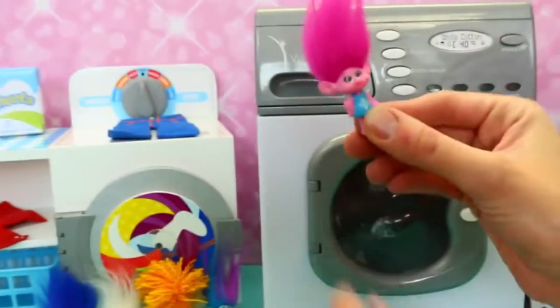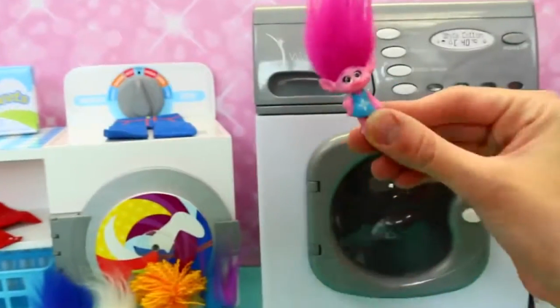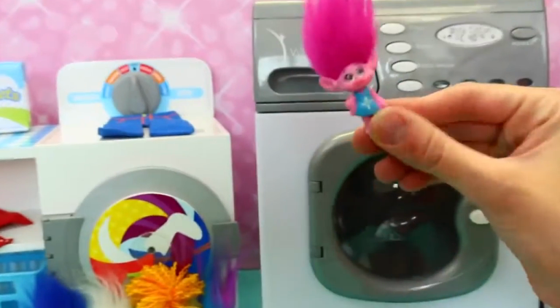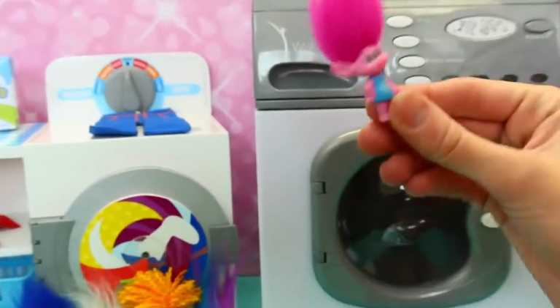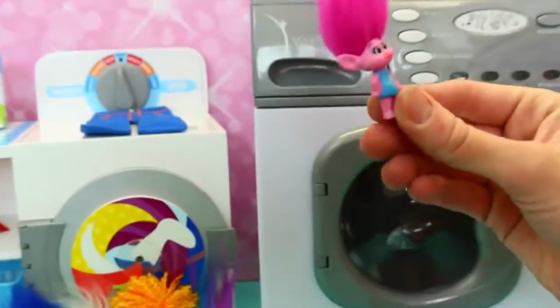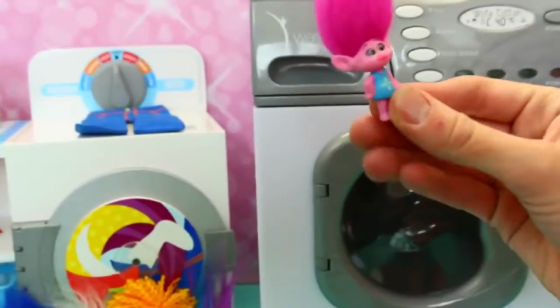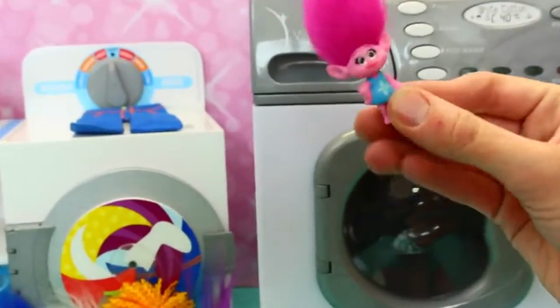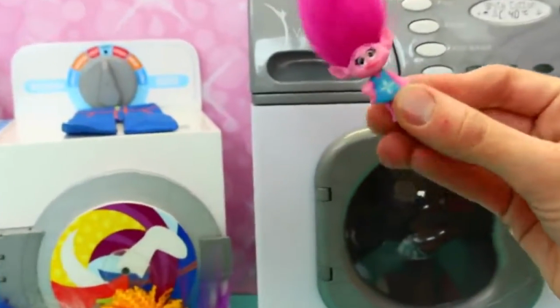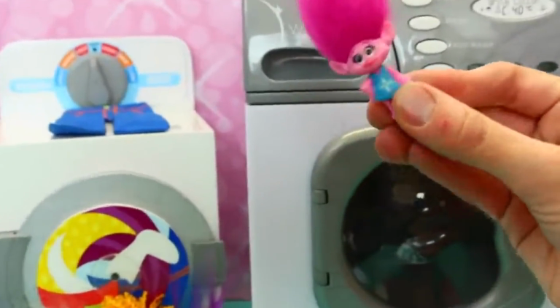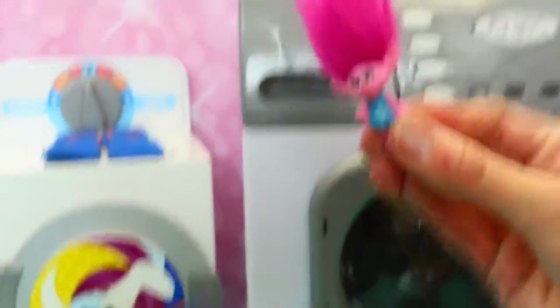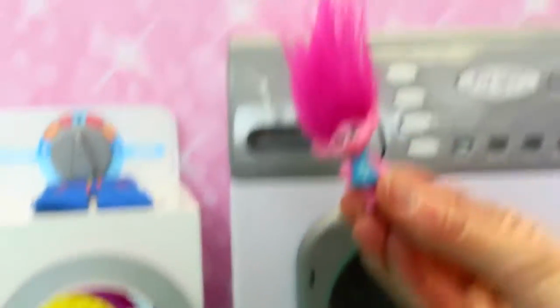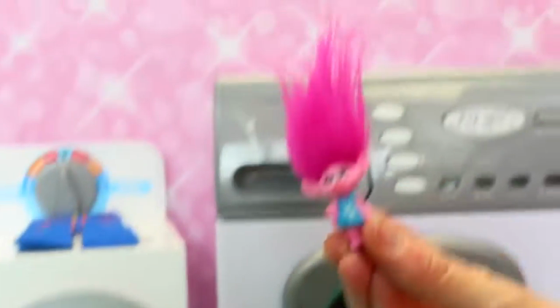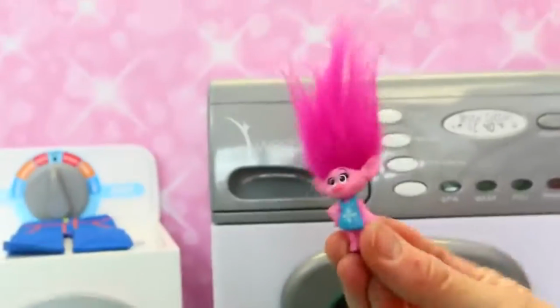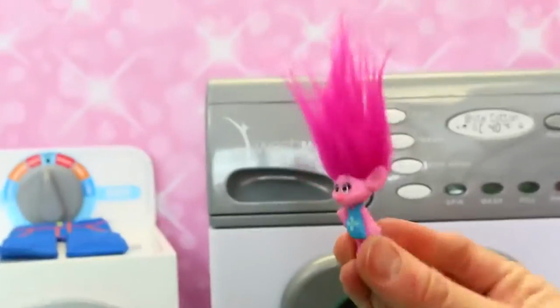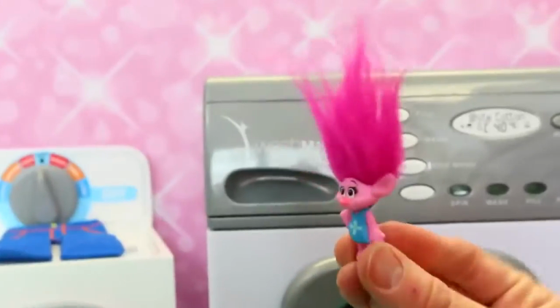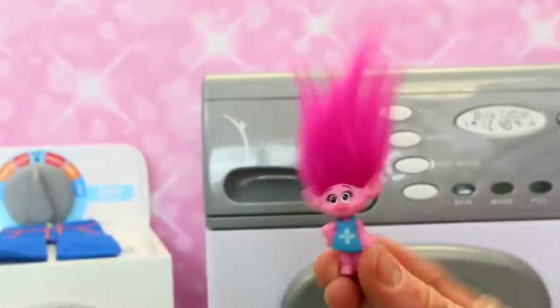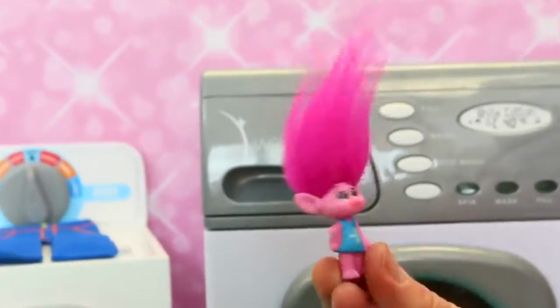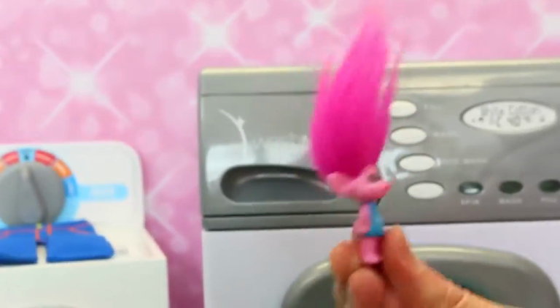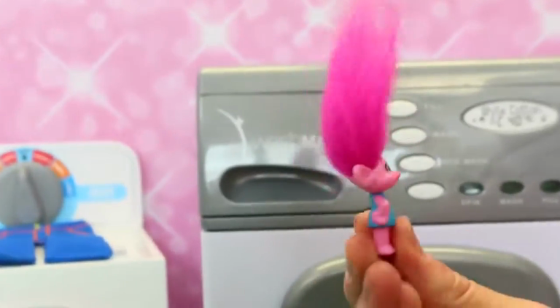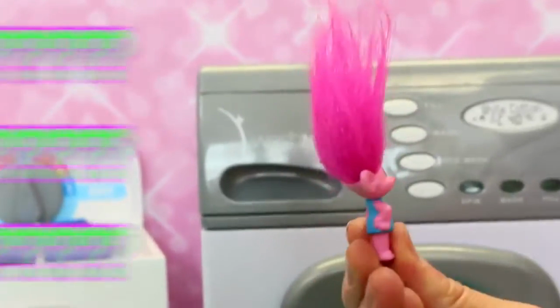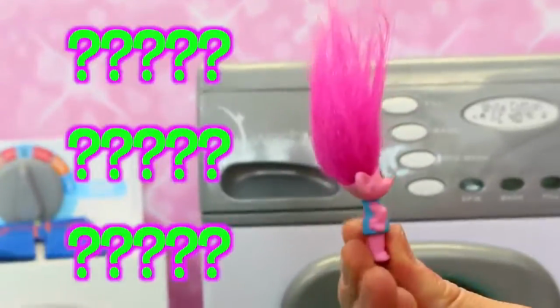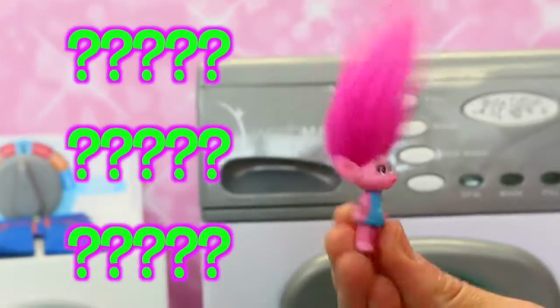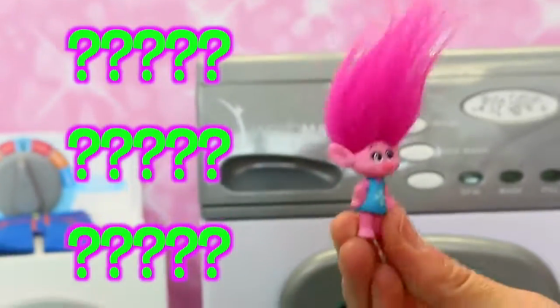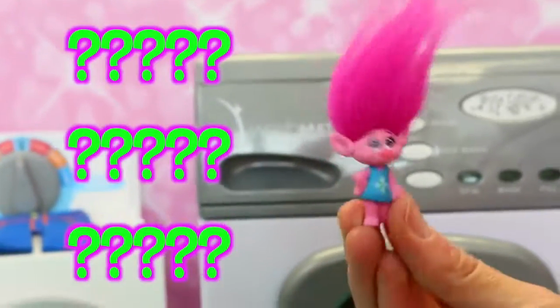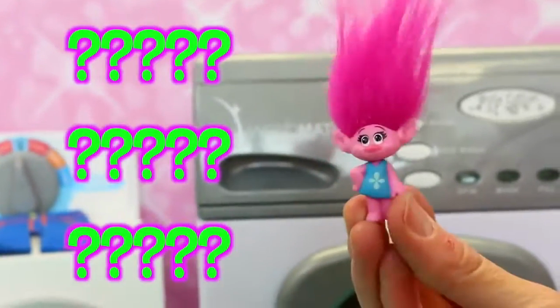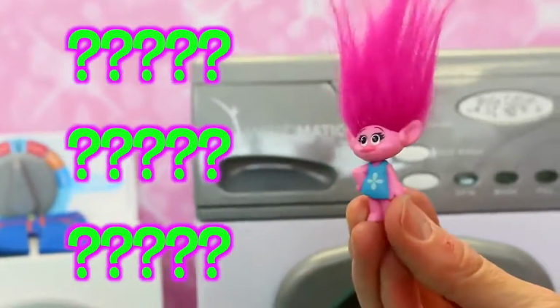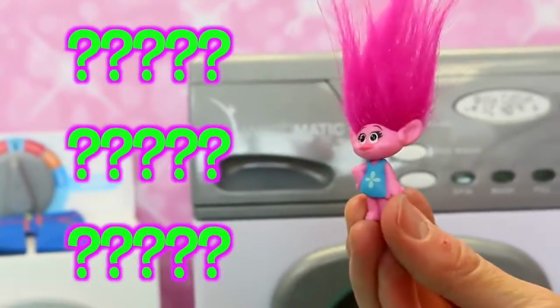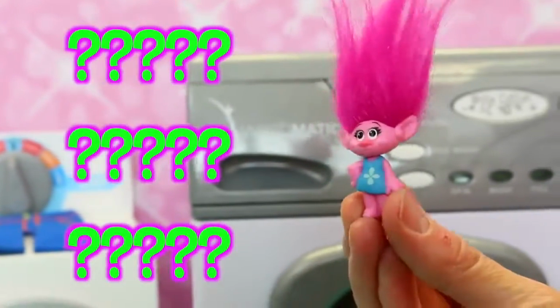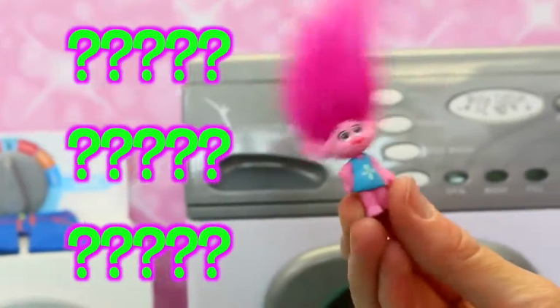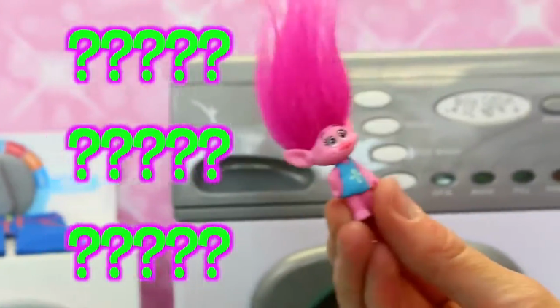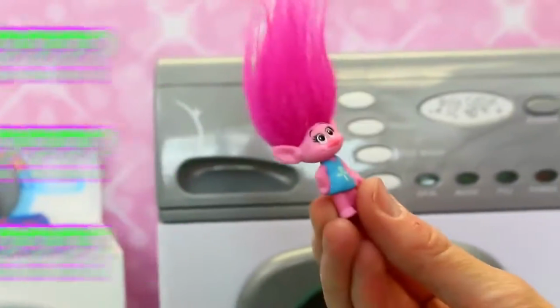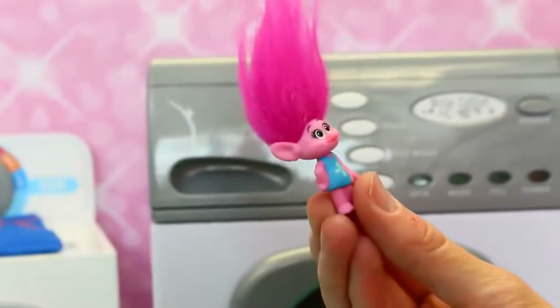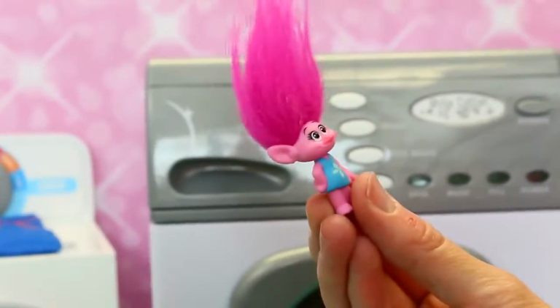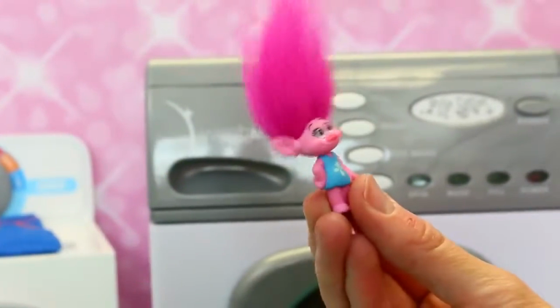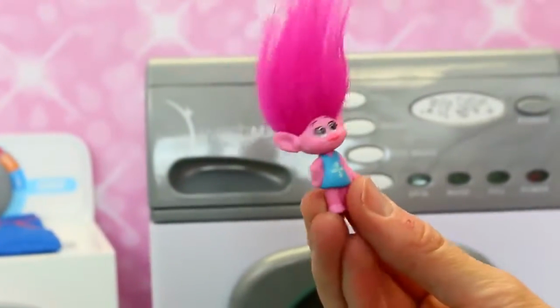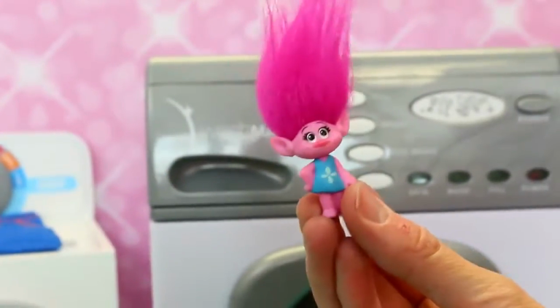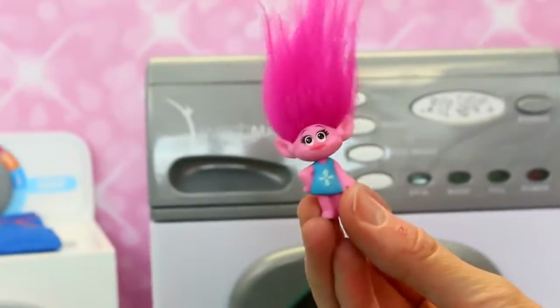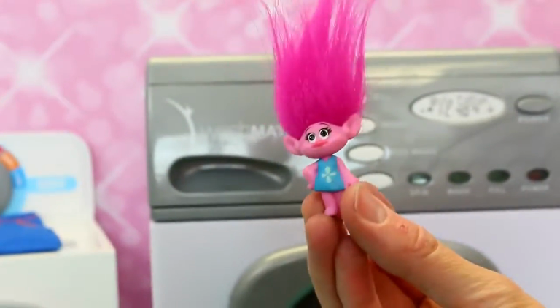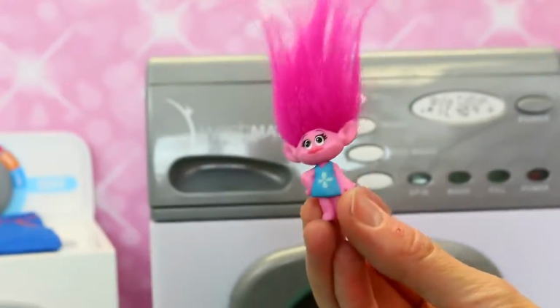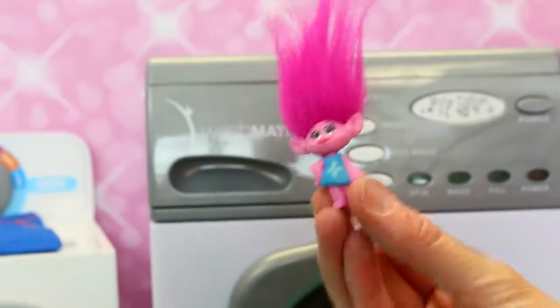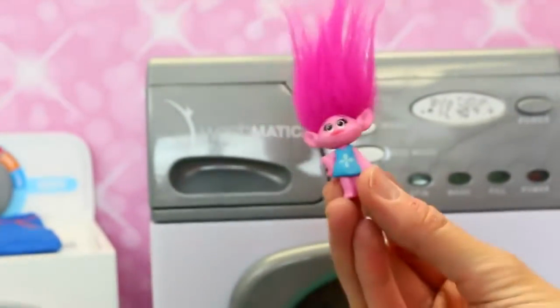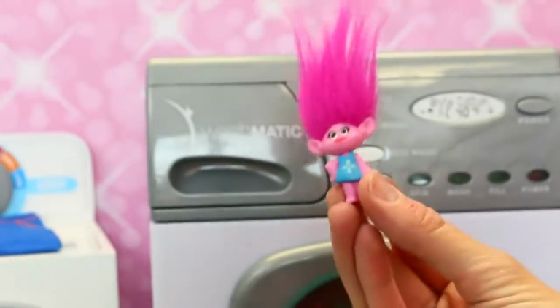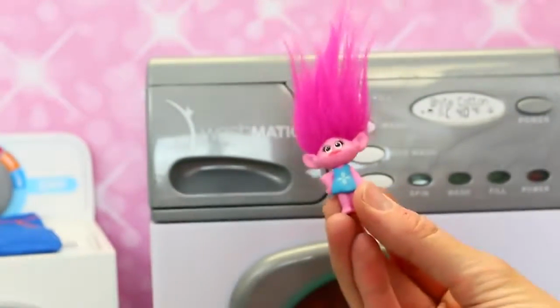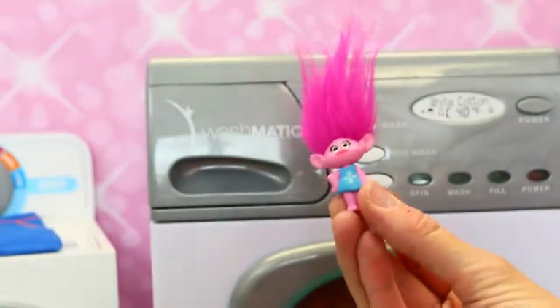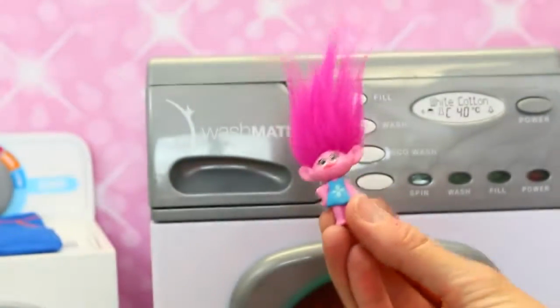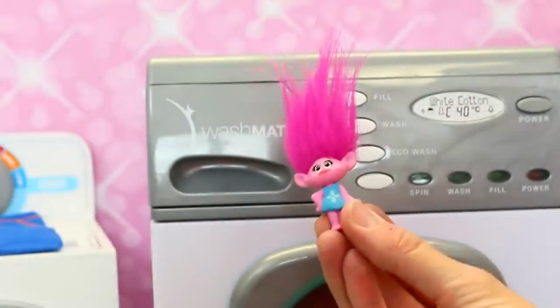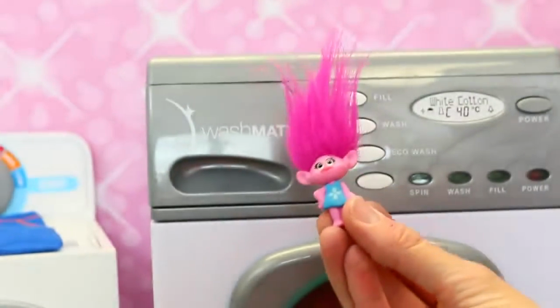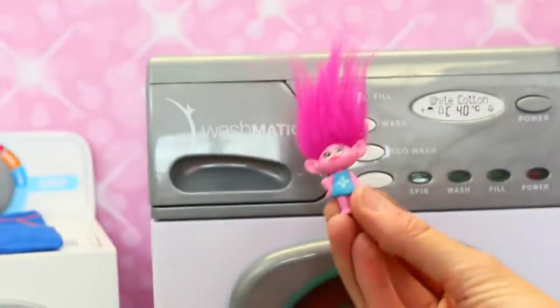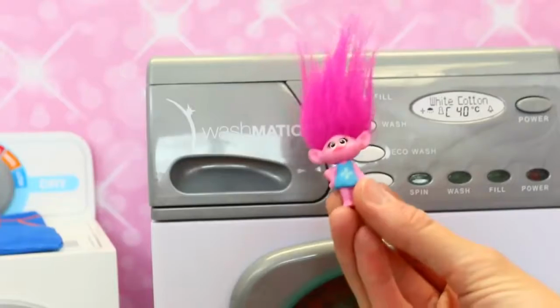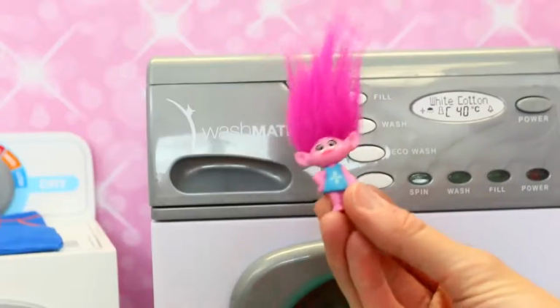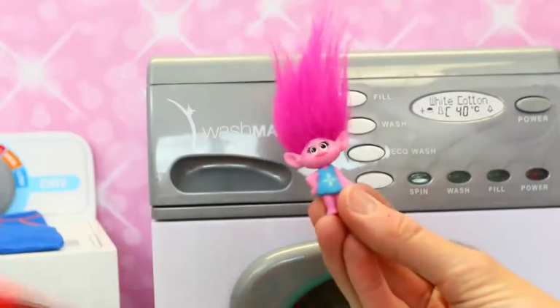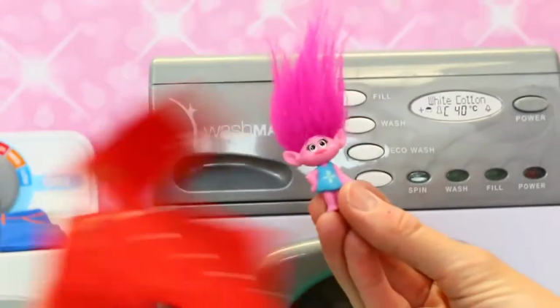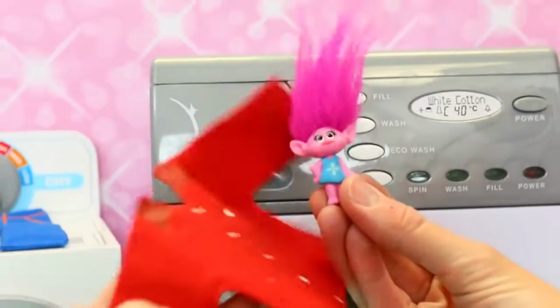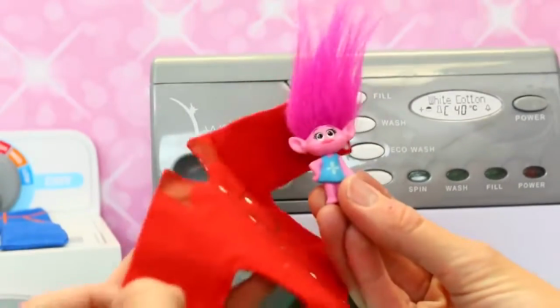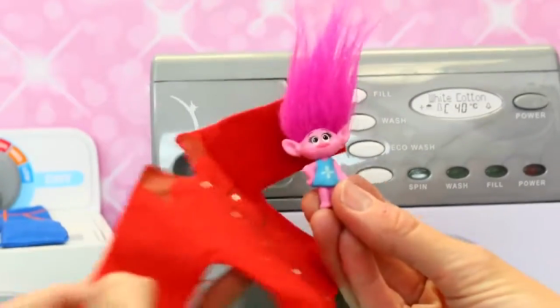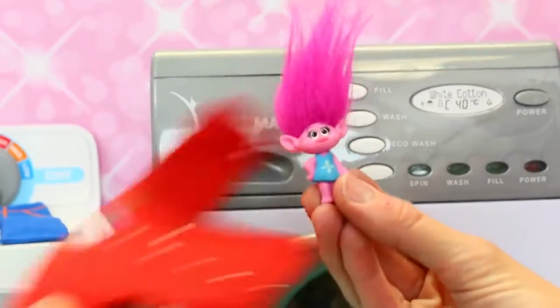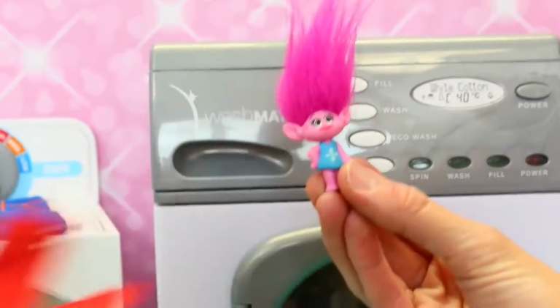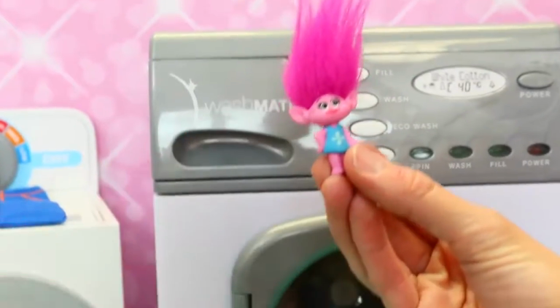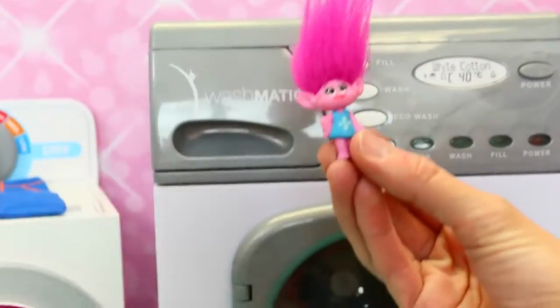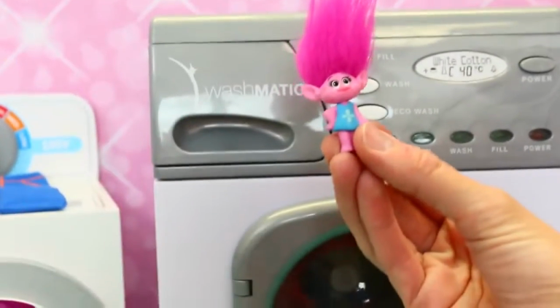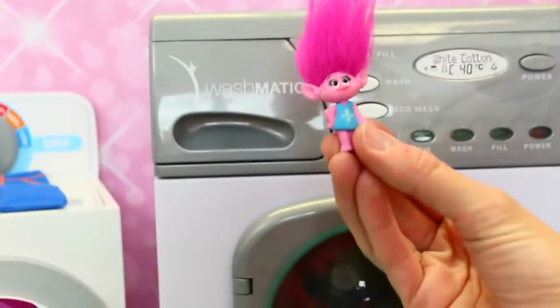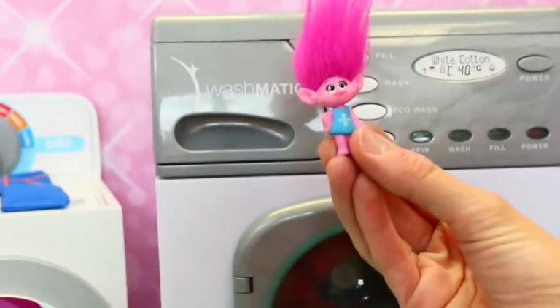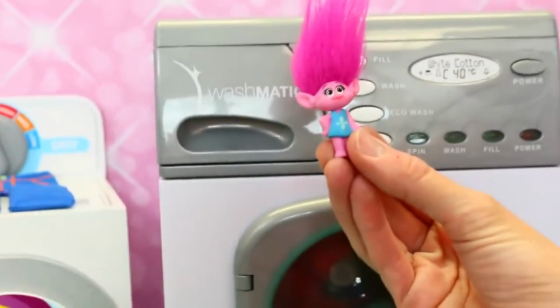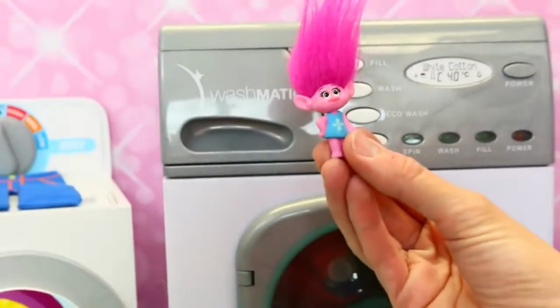Laundry day! Laundry day. Wait, what? But the trolls are the laundry. The trolls are the laundry. What is that? I'm sorry, Poppy.